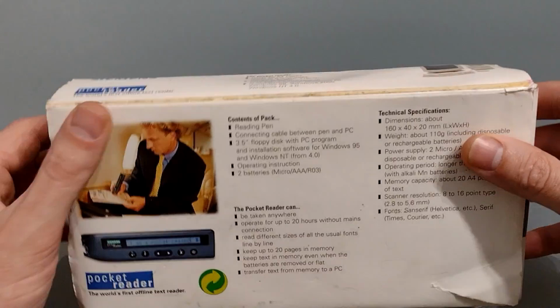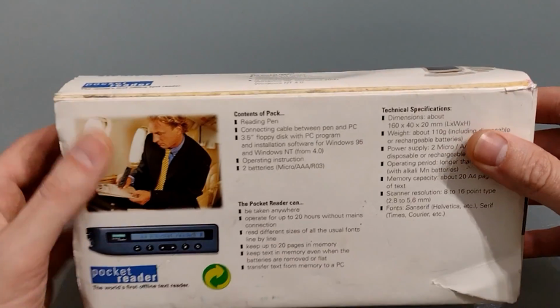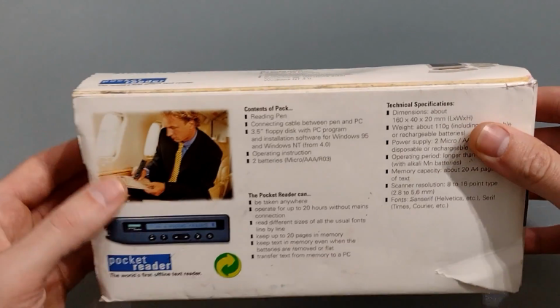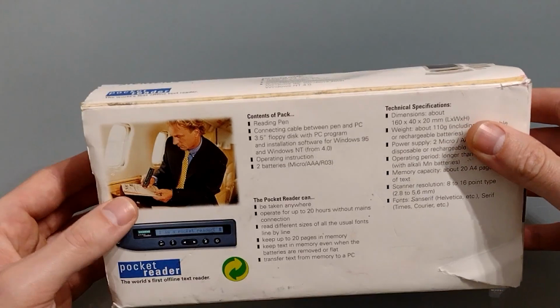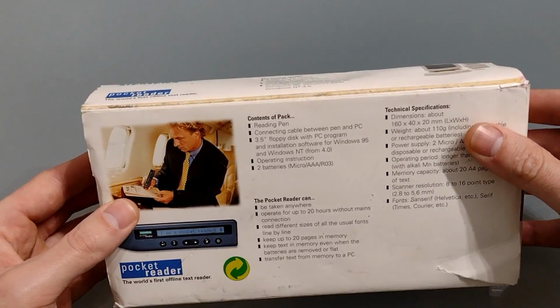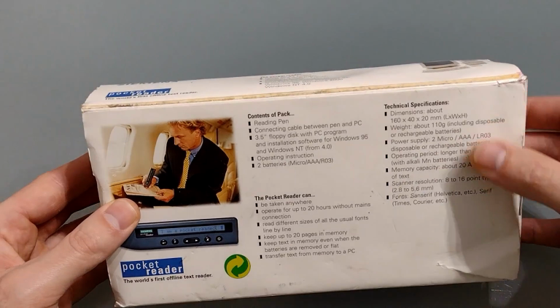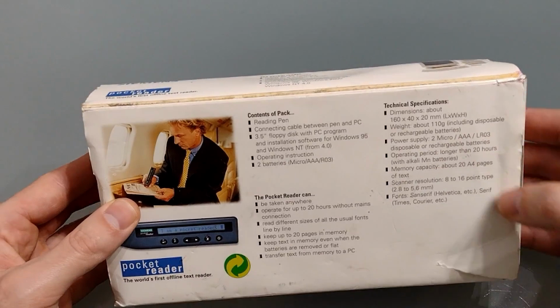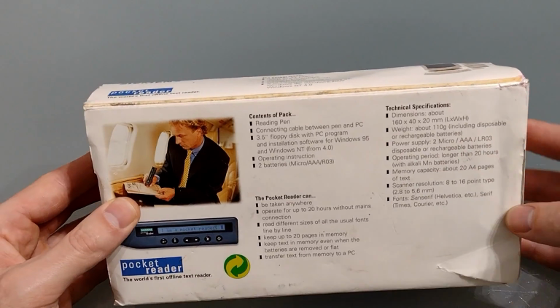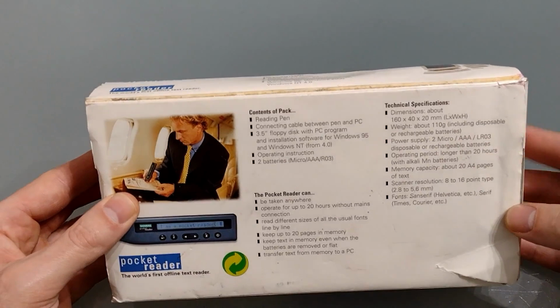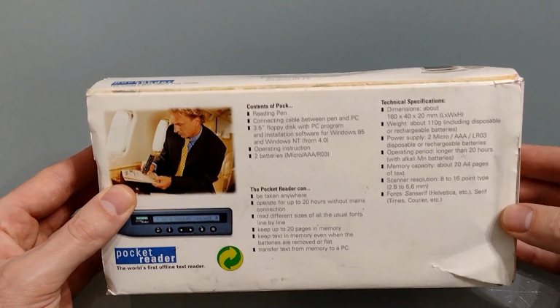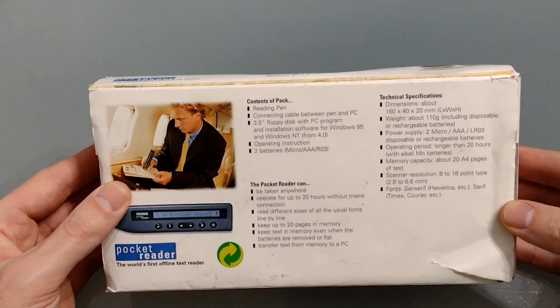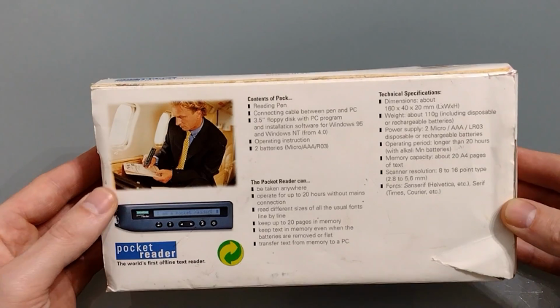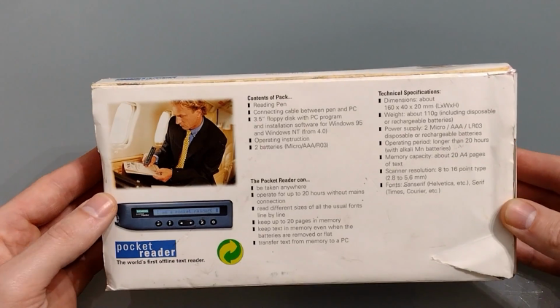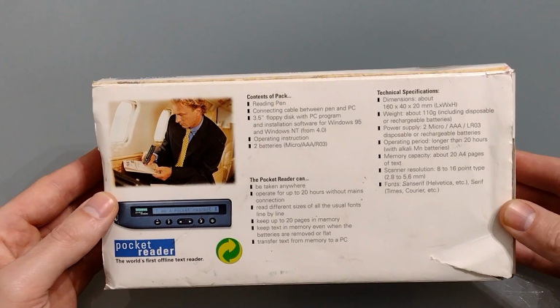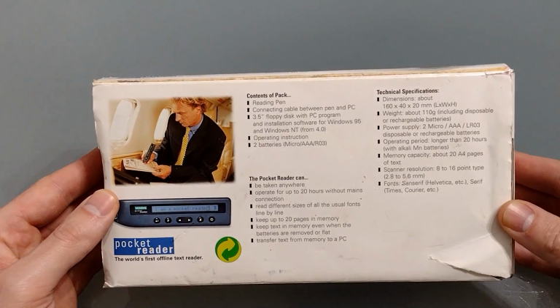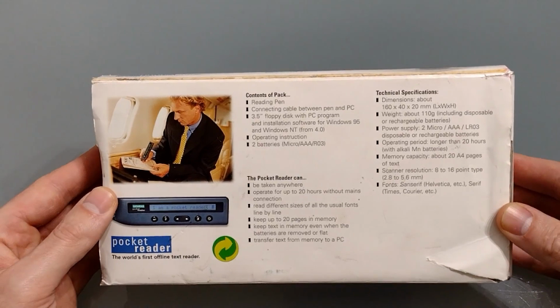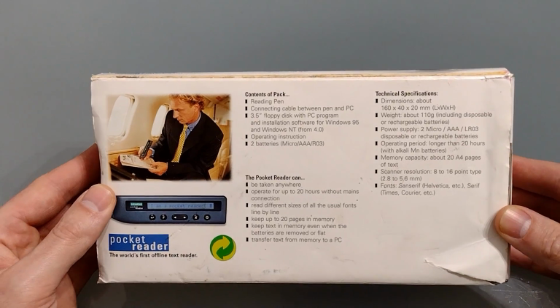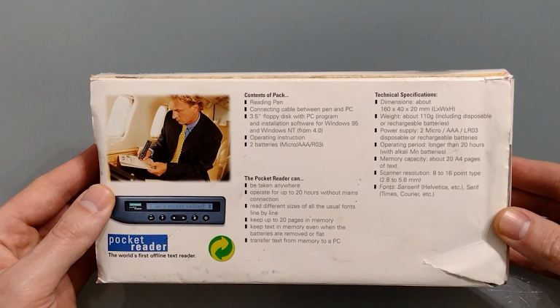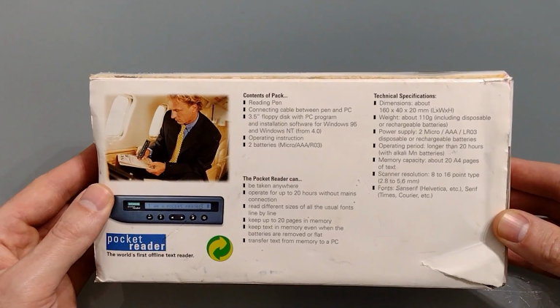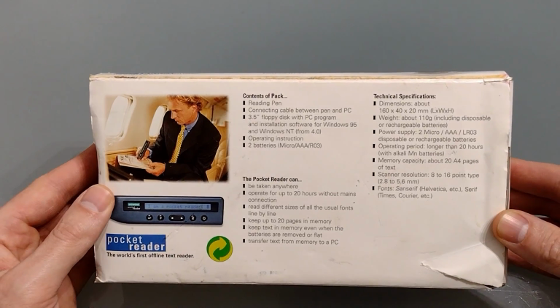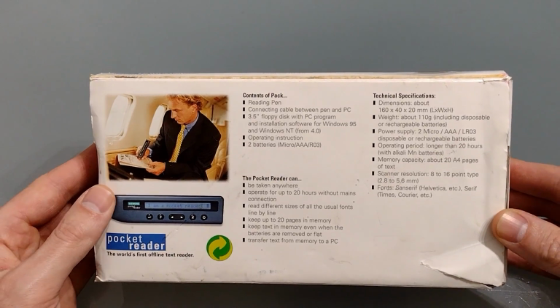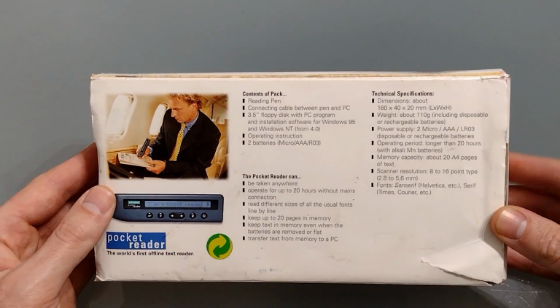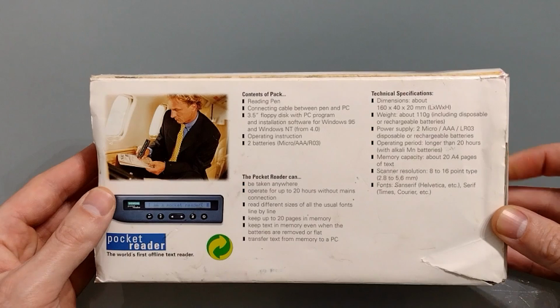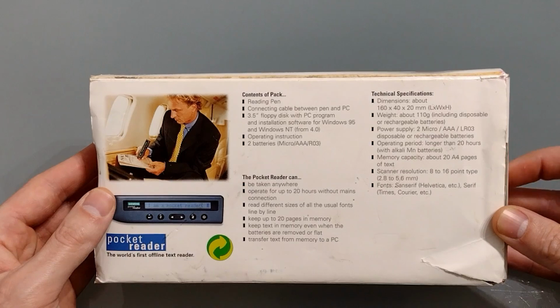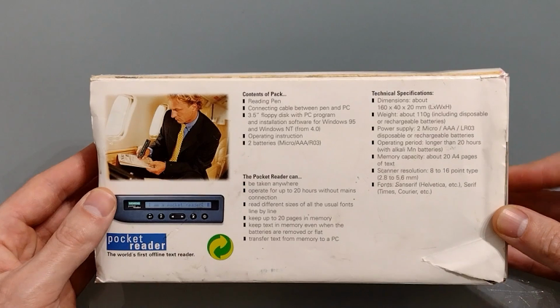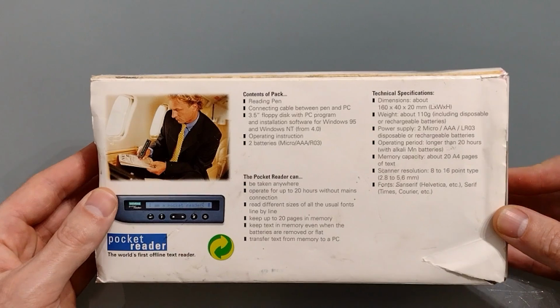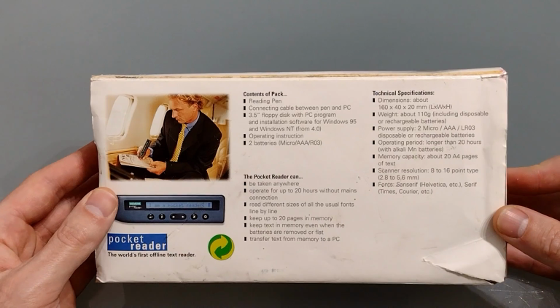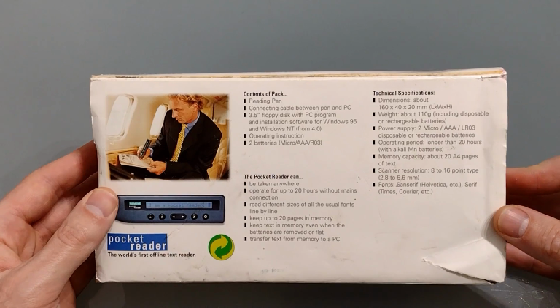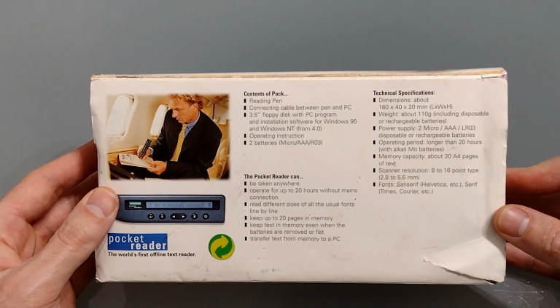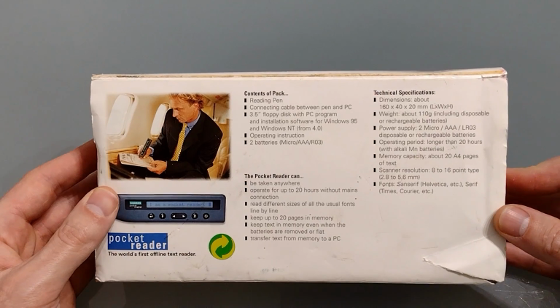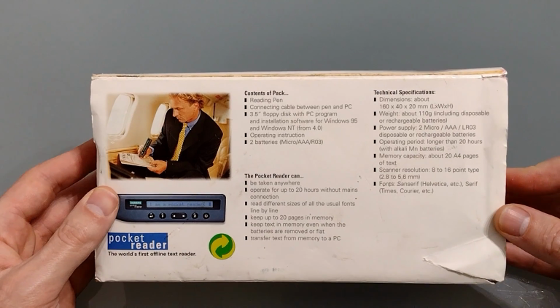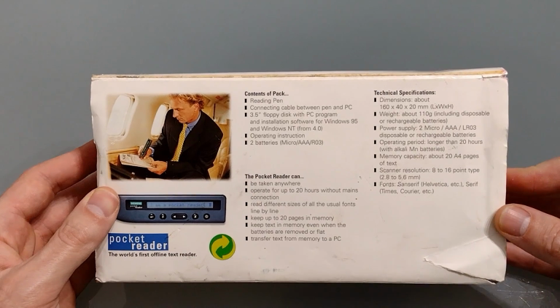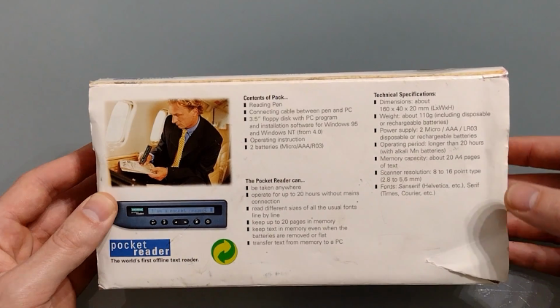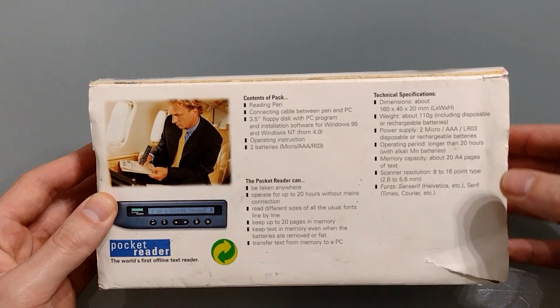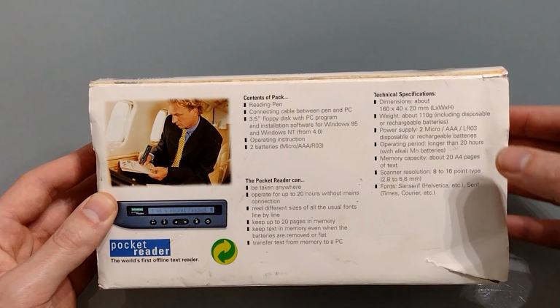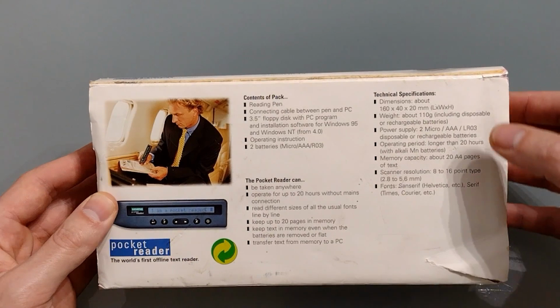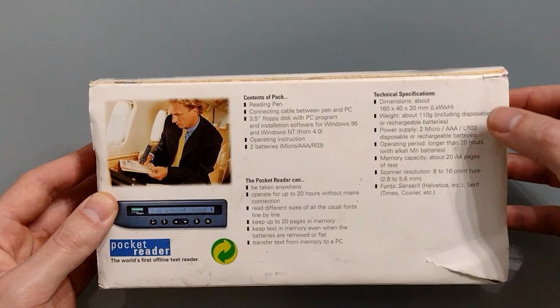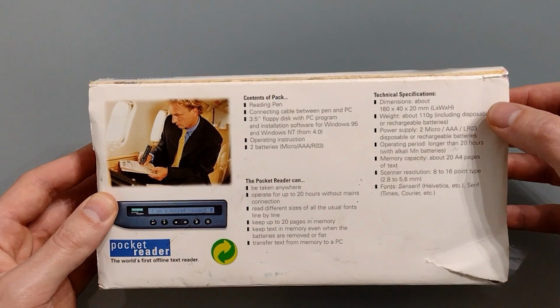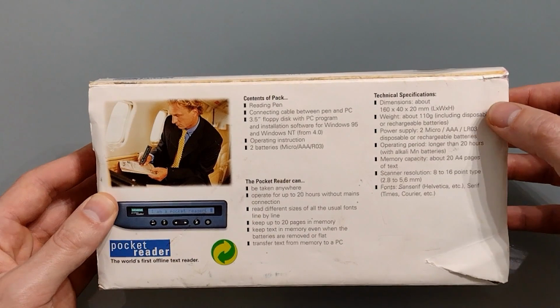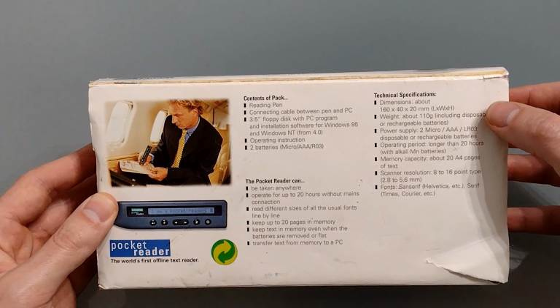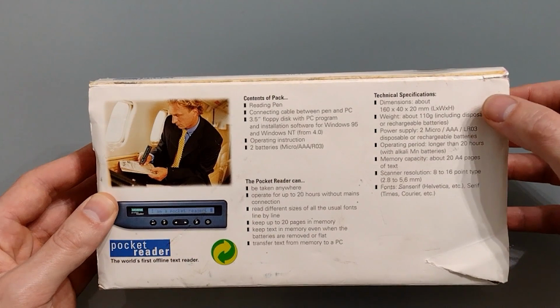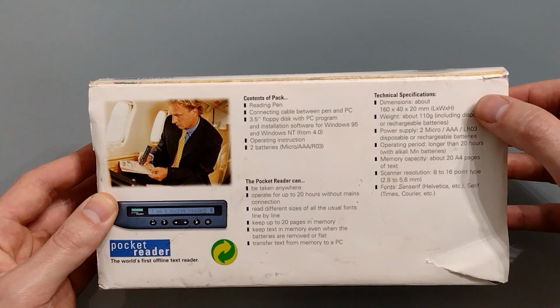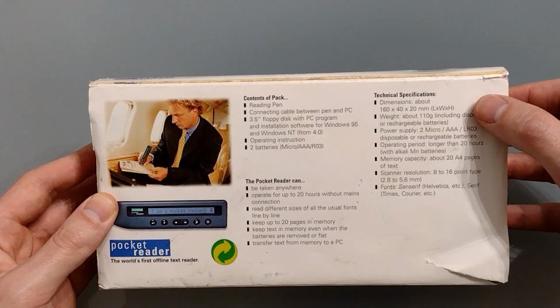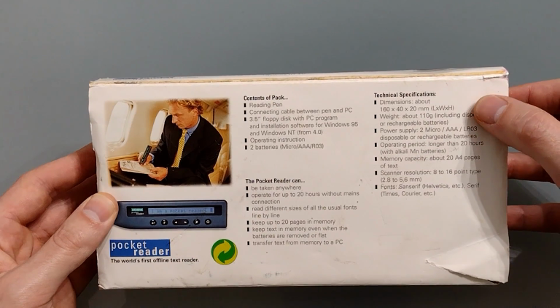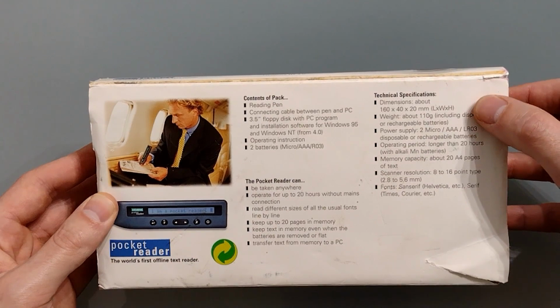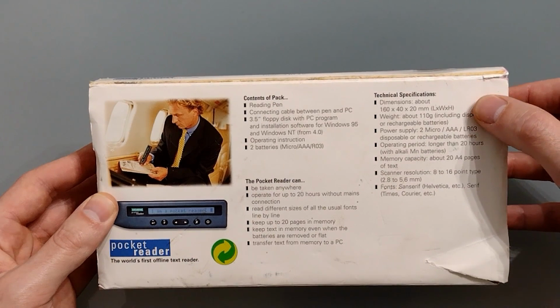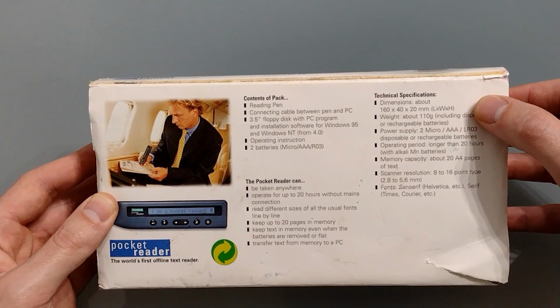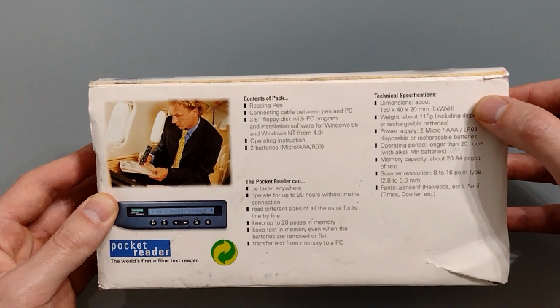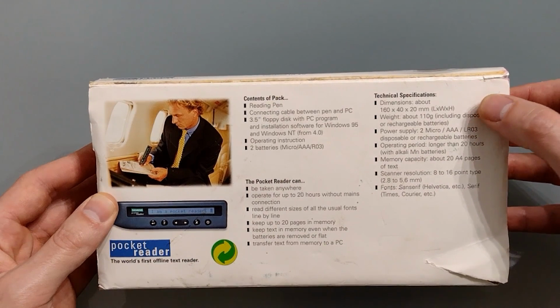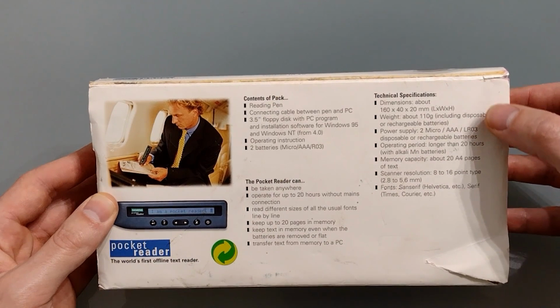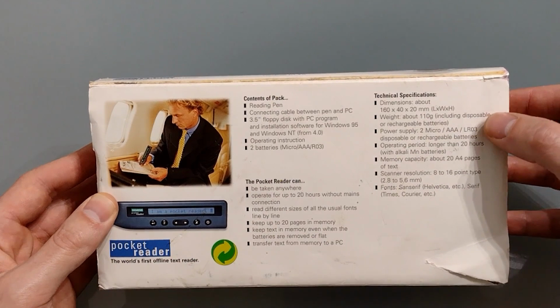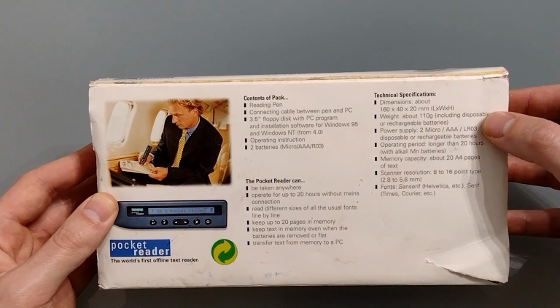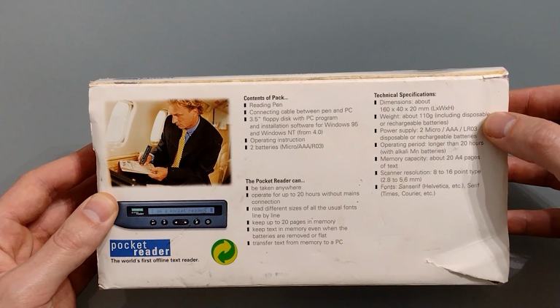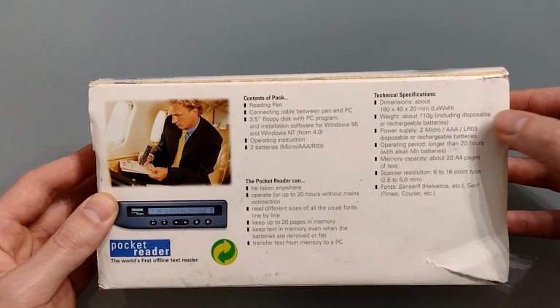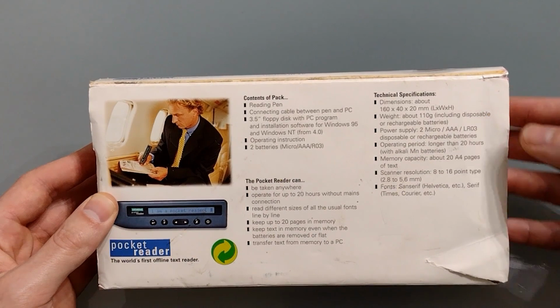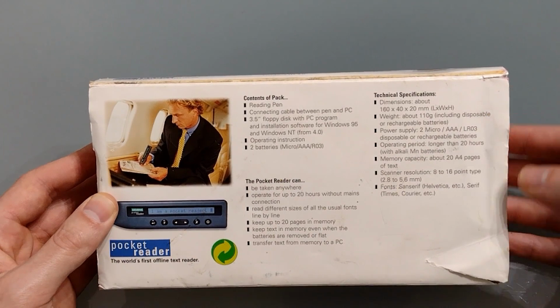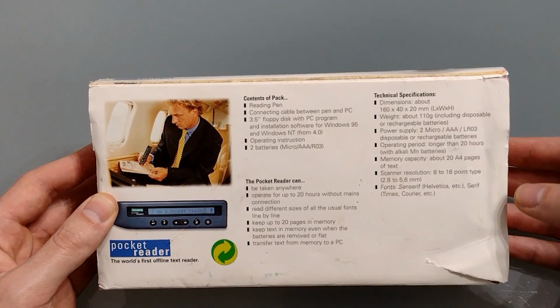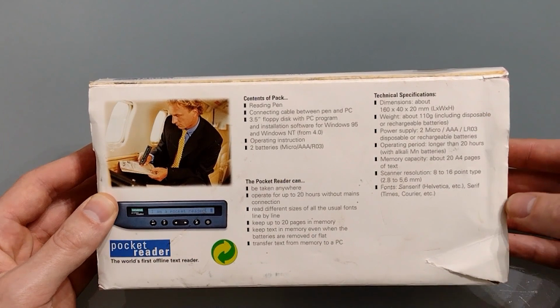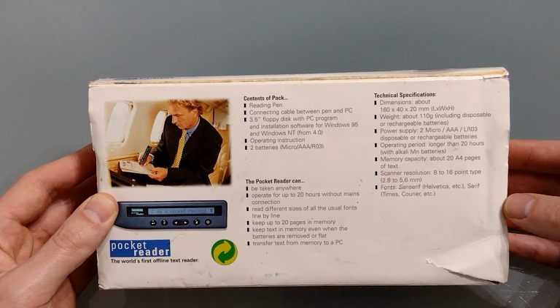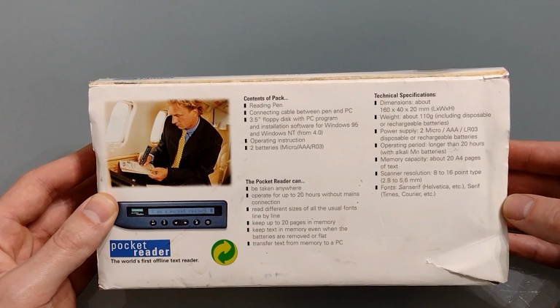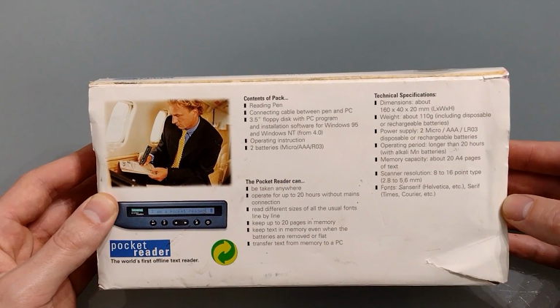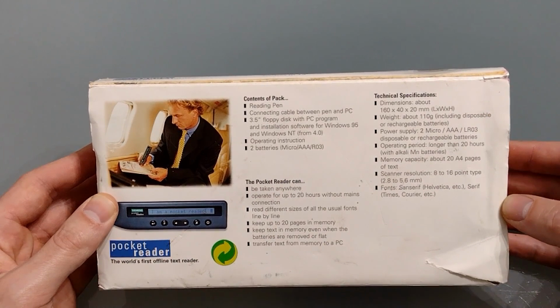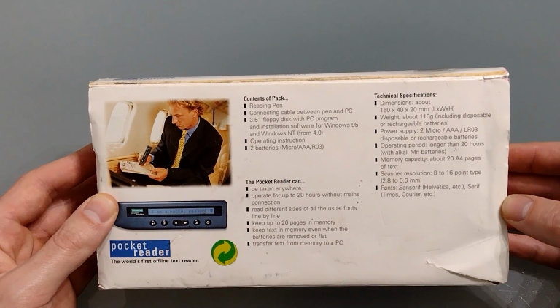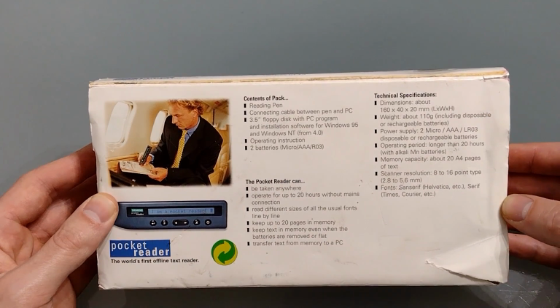And then on the back we've got a little bit more information about it including its dimensions, so it's pretty small and it doesn't weigh a lot.